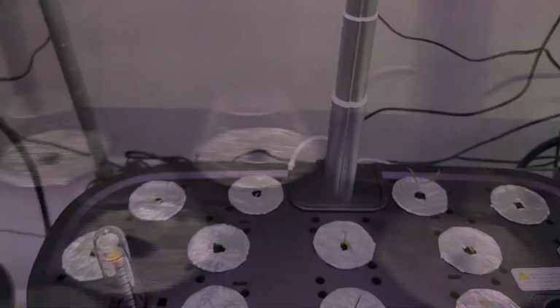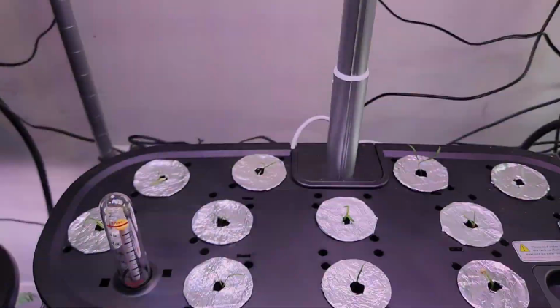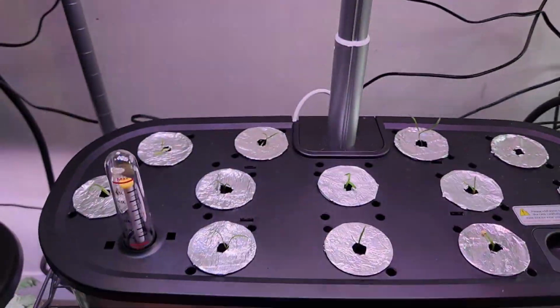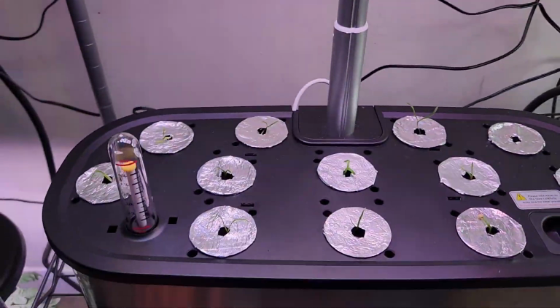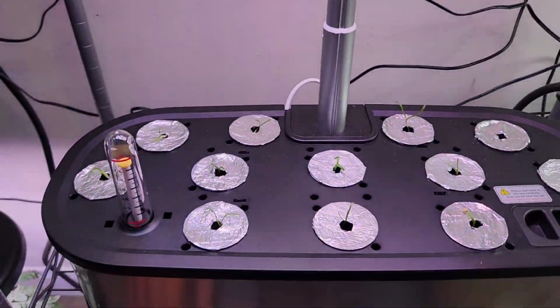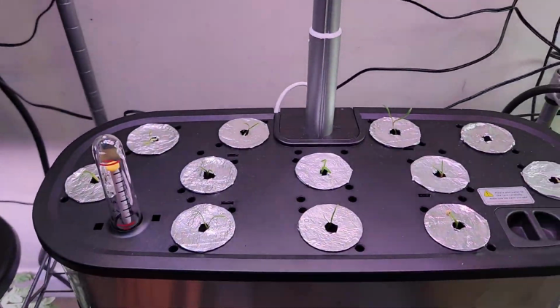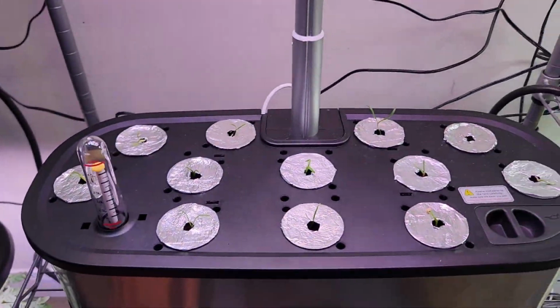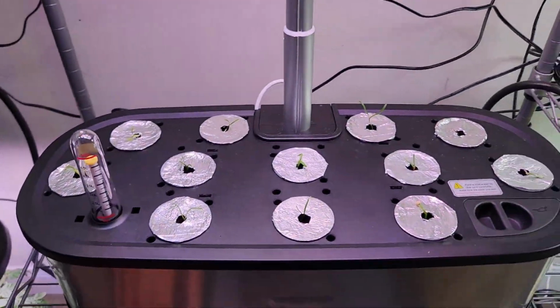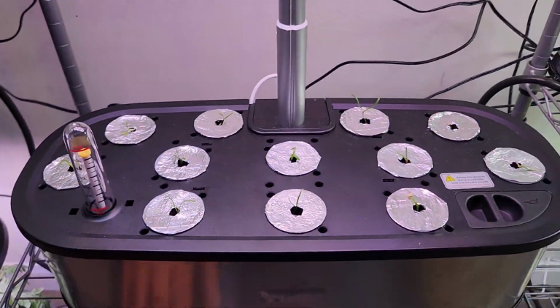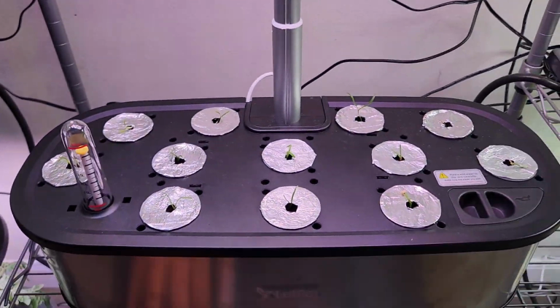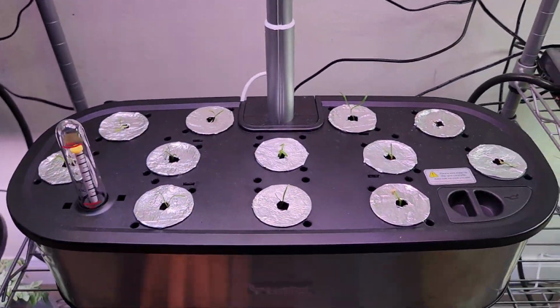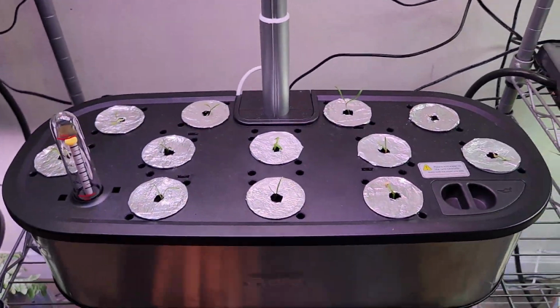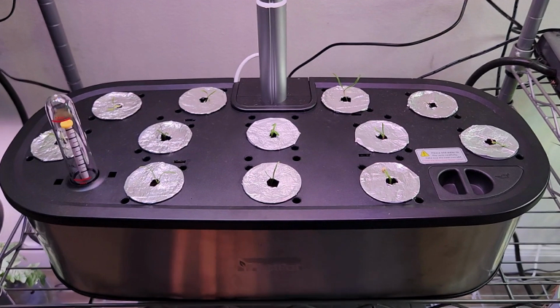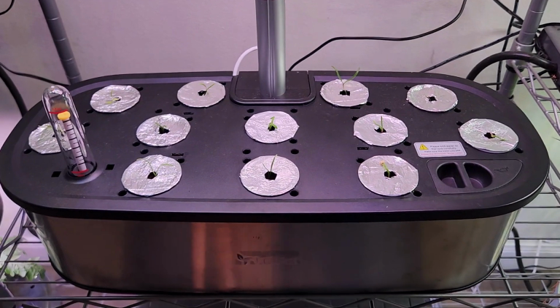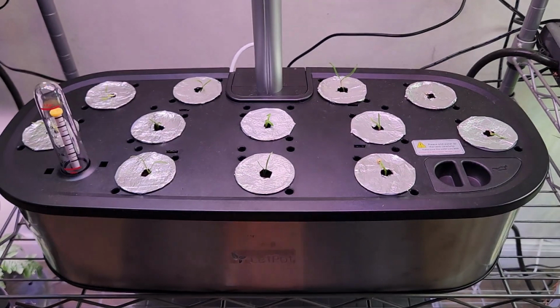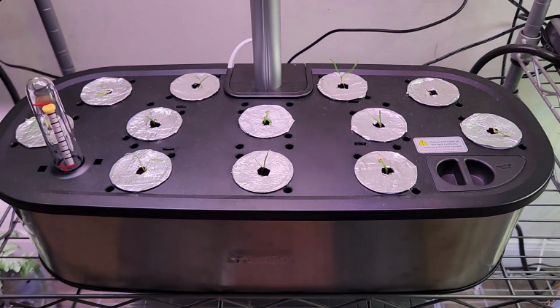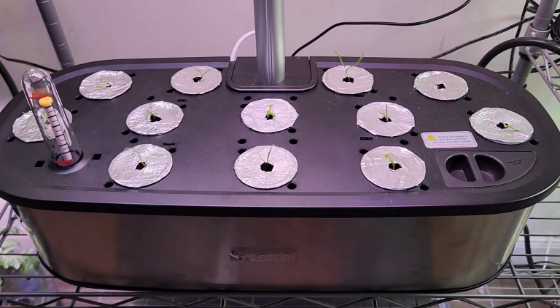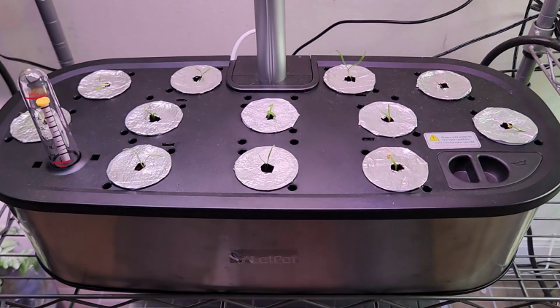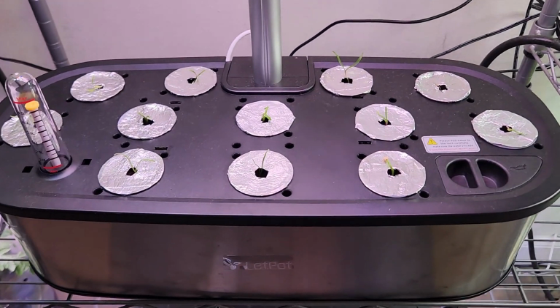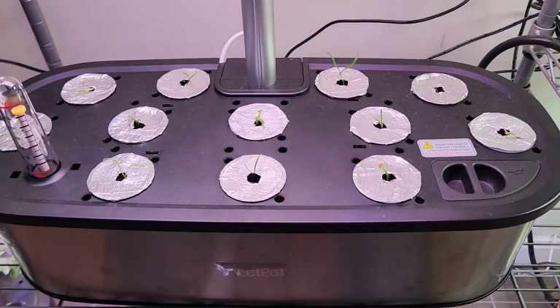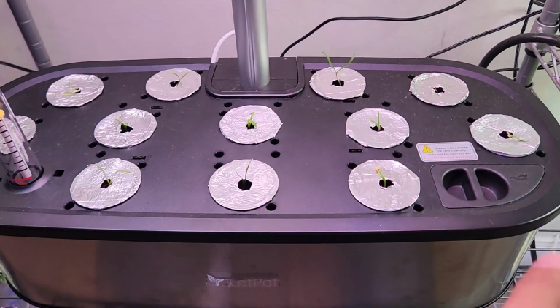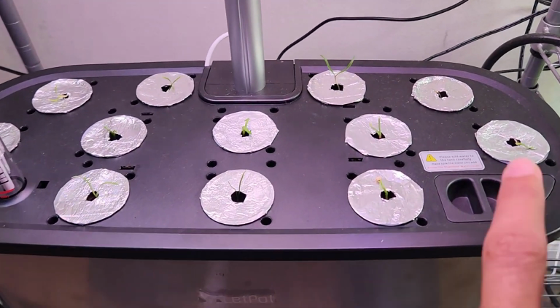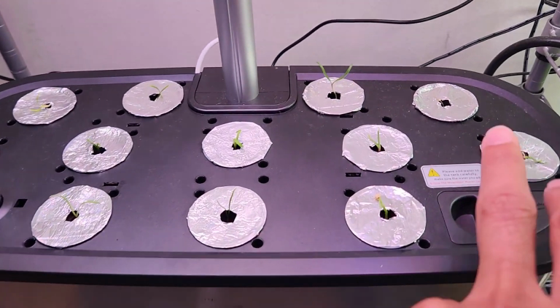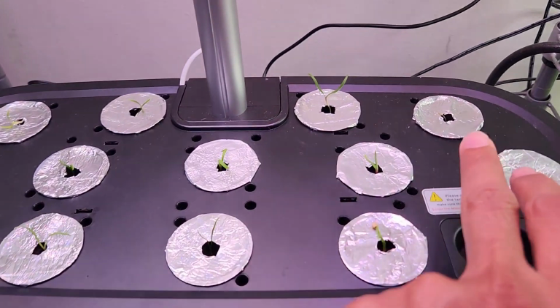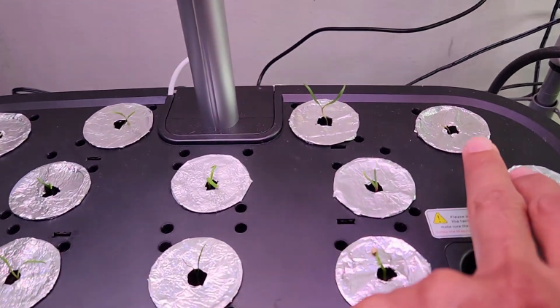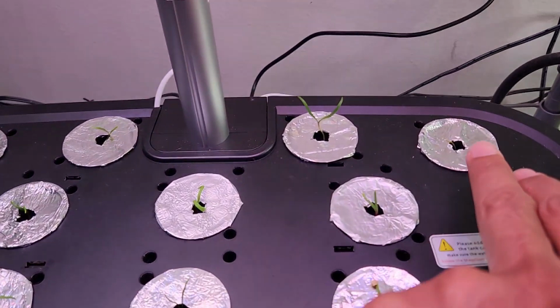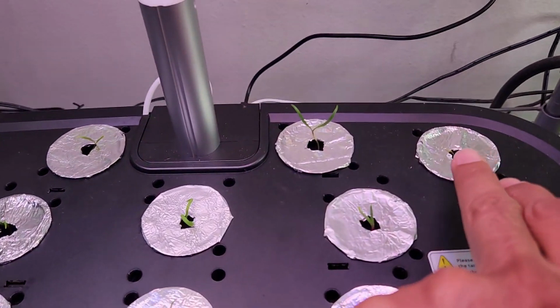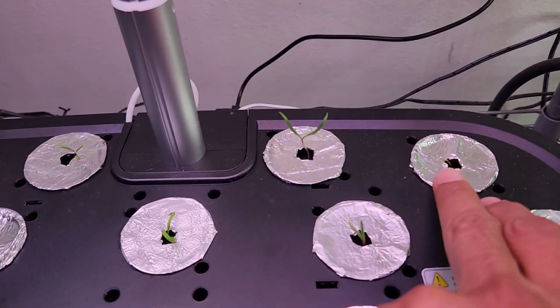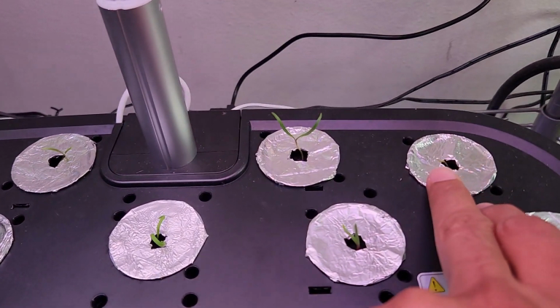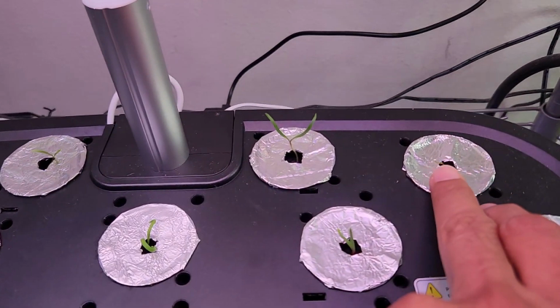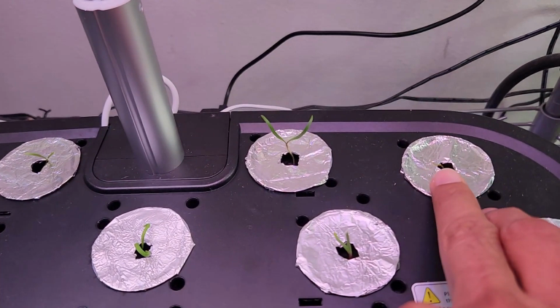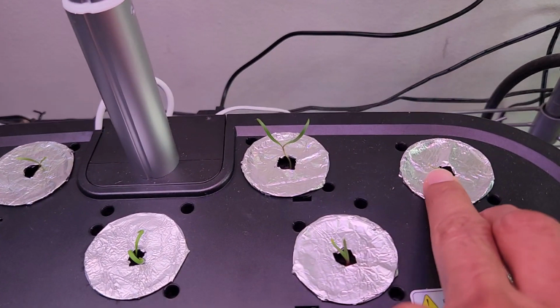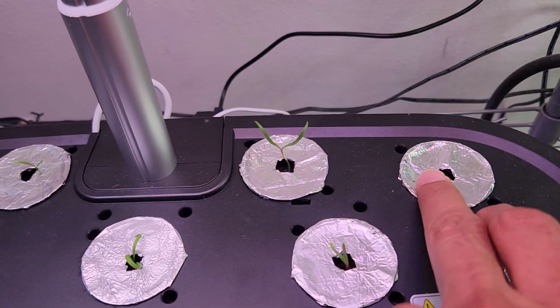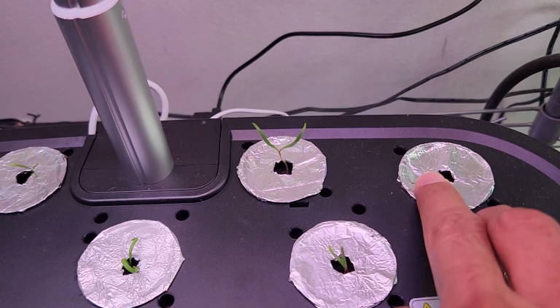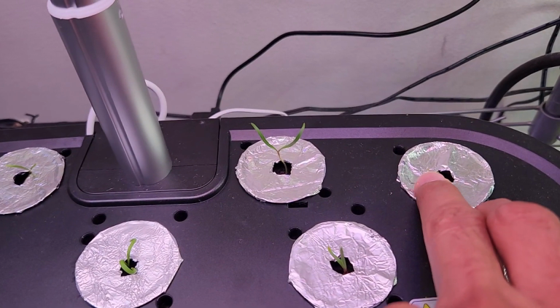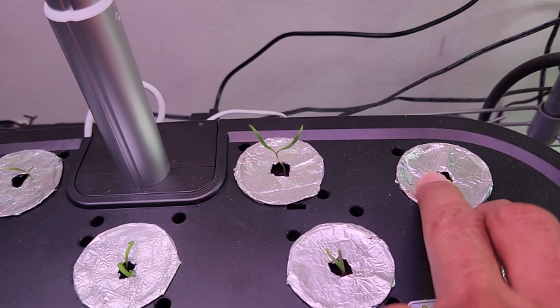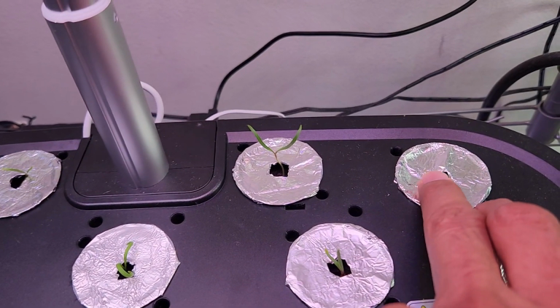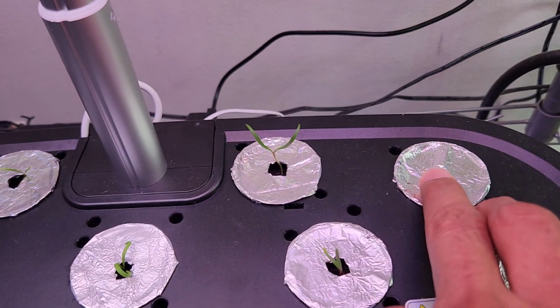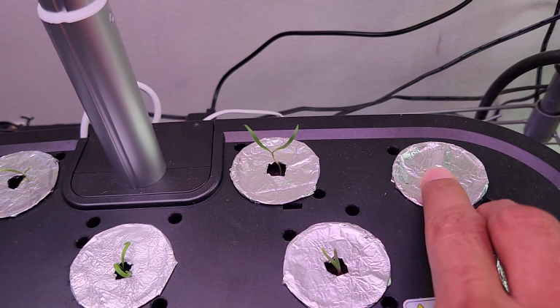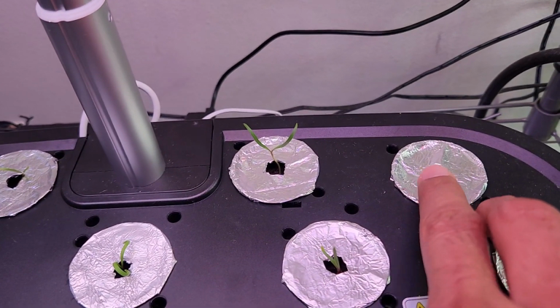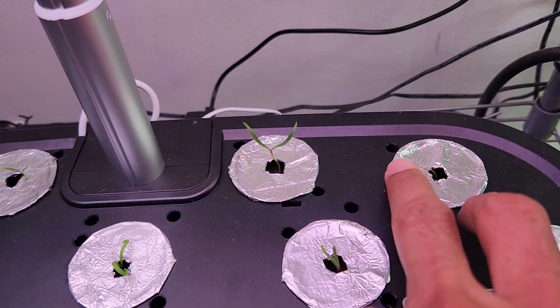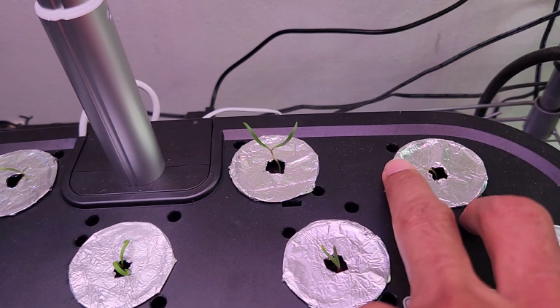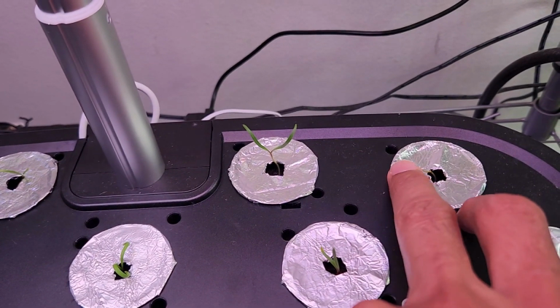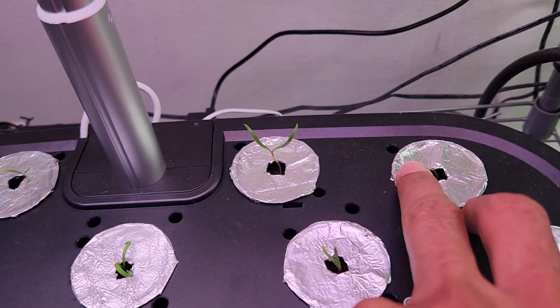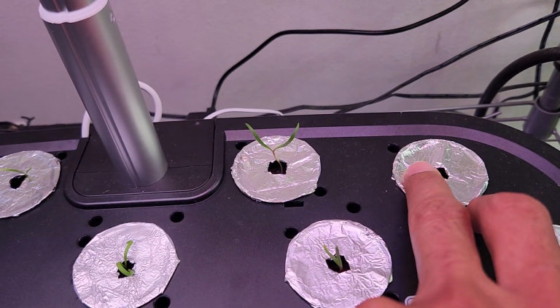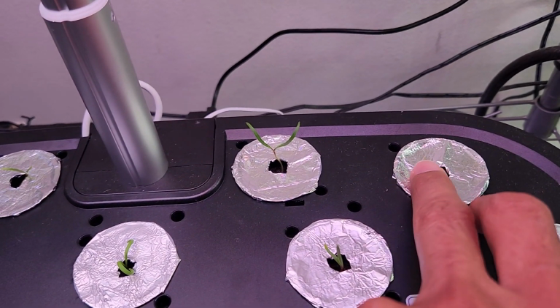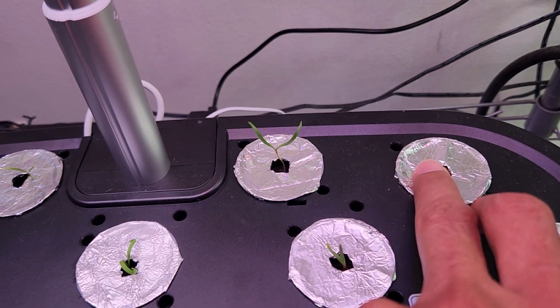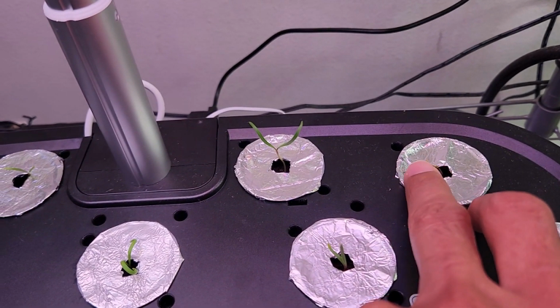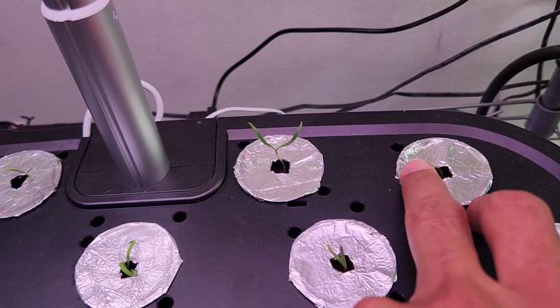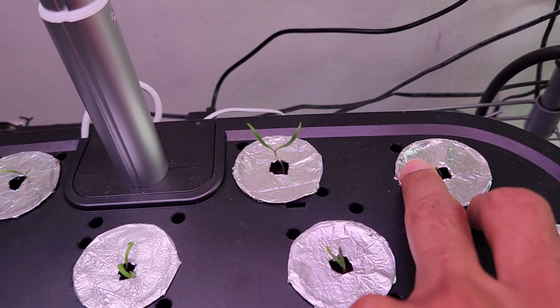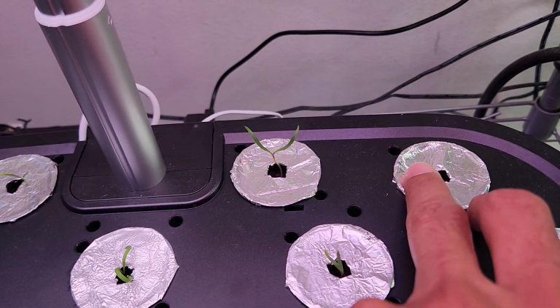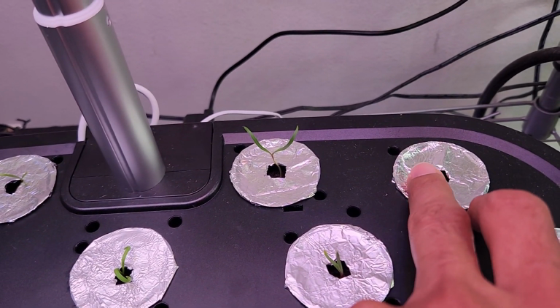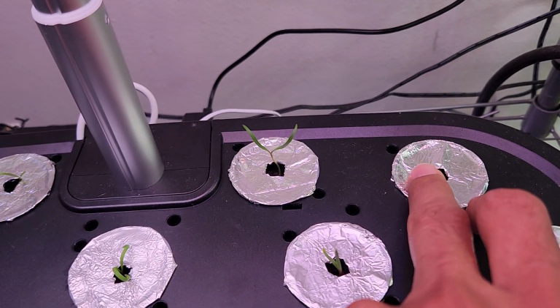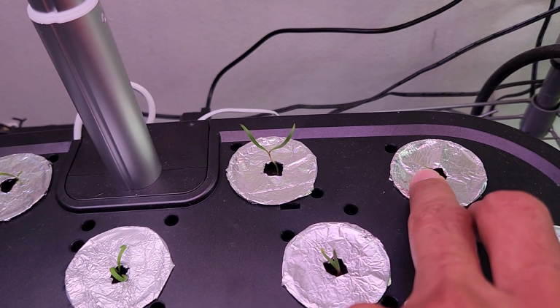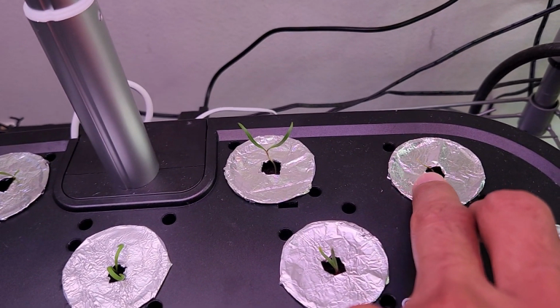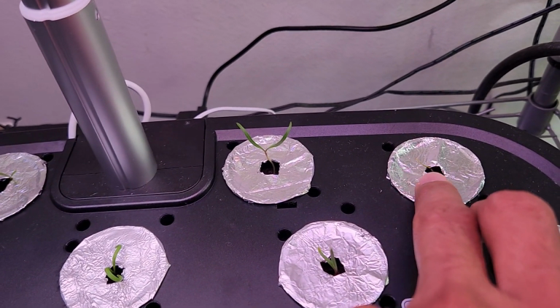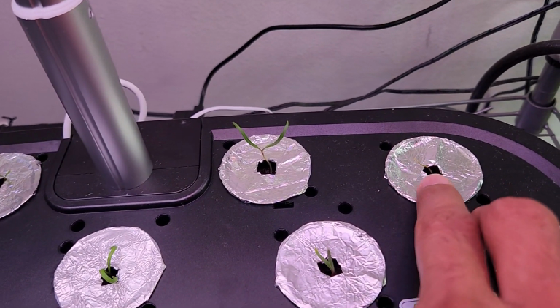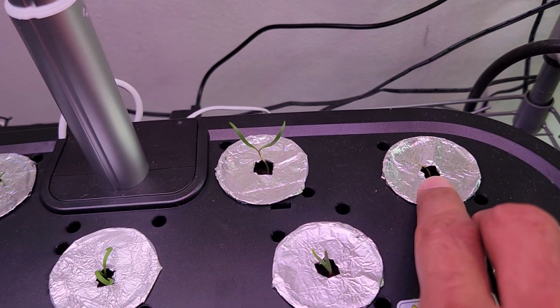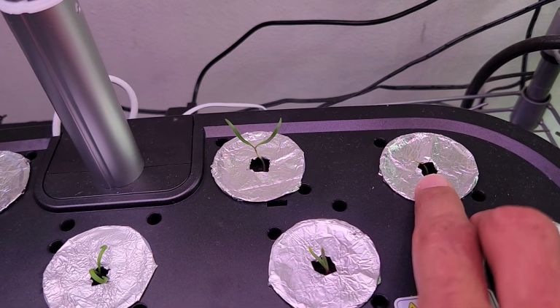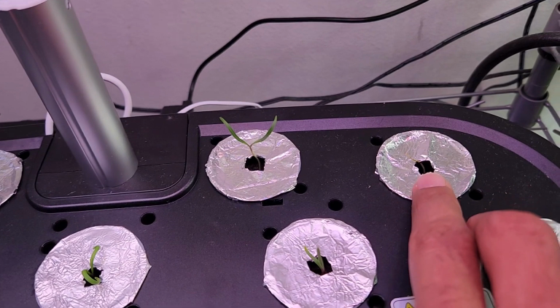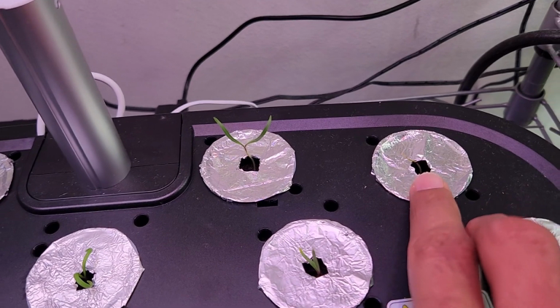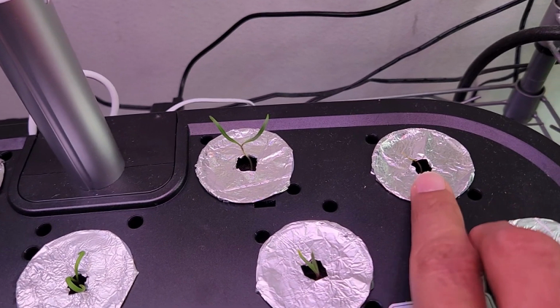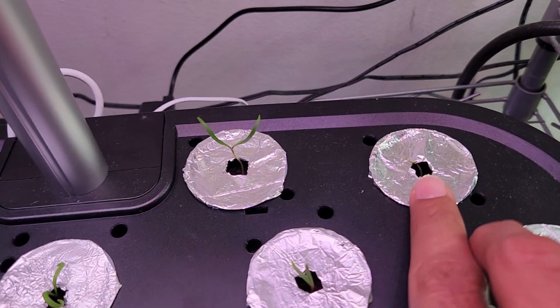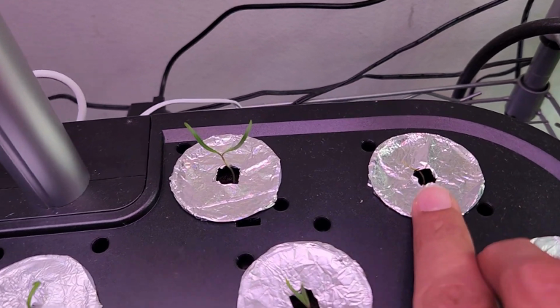It's been two days since I transplanted the seedlings. All seedlings are looking good except one.